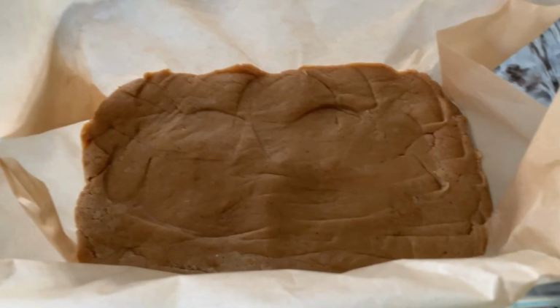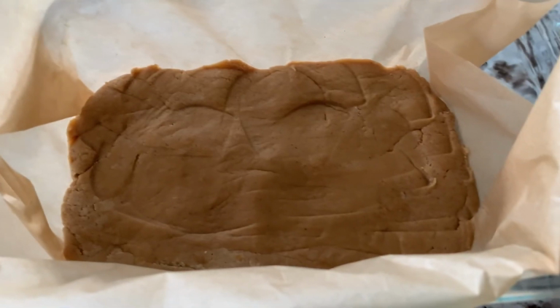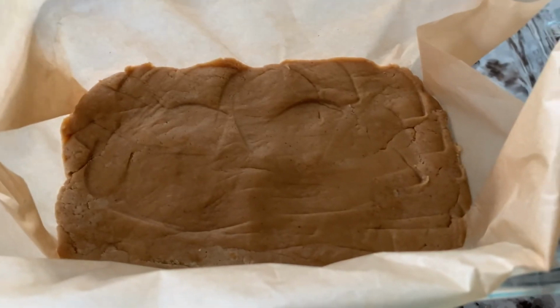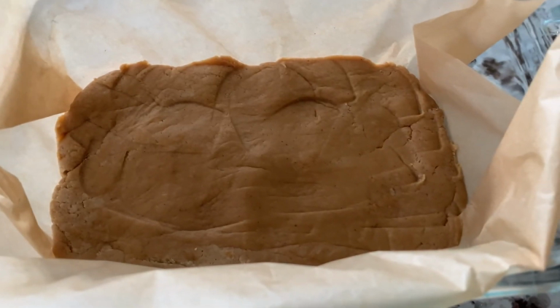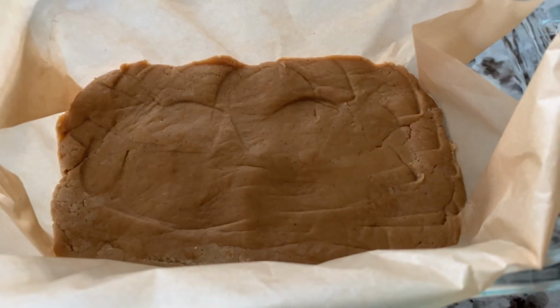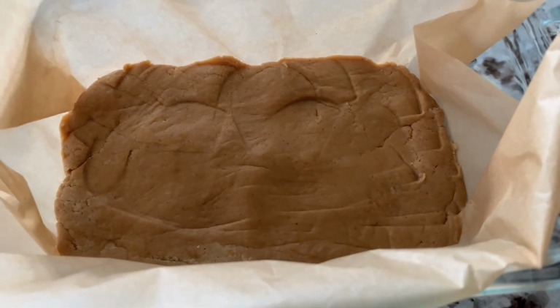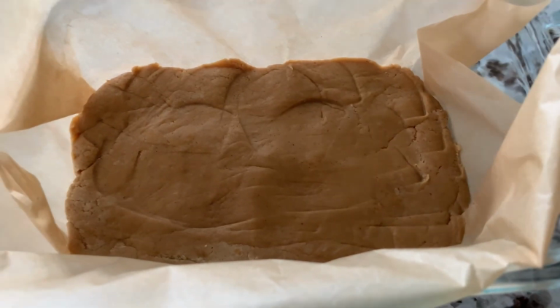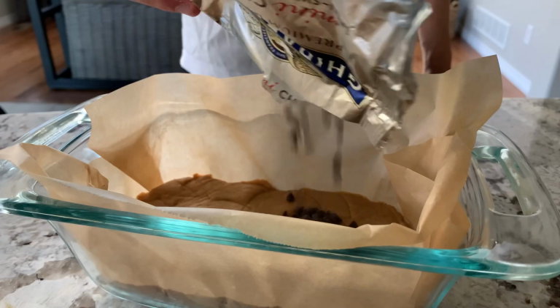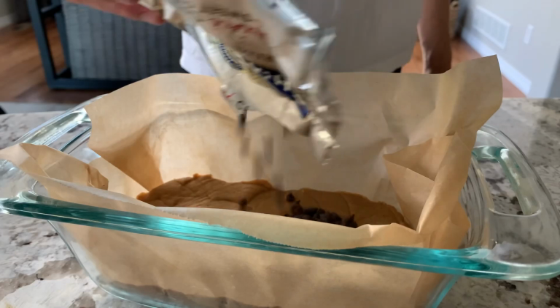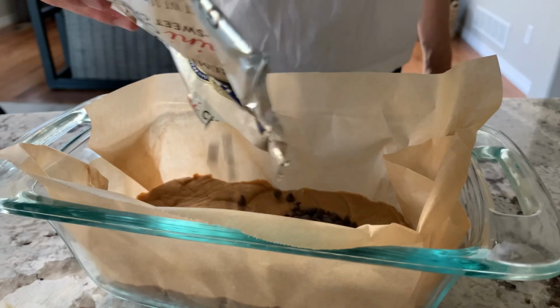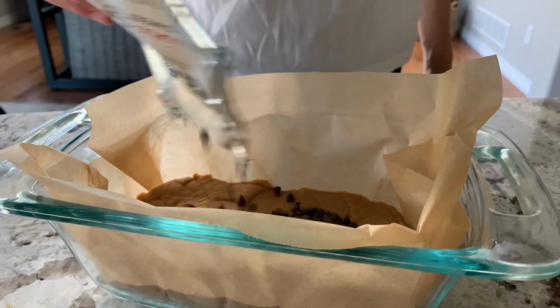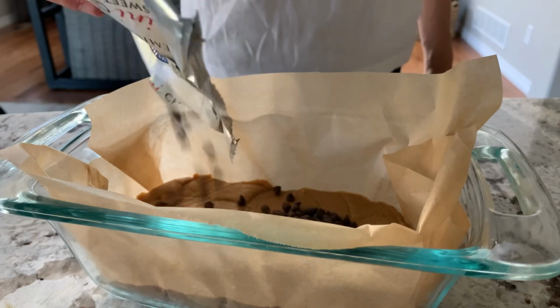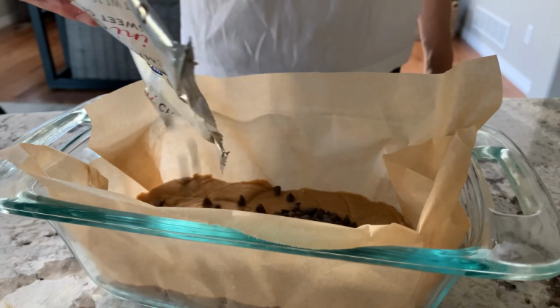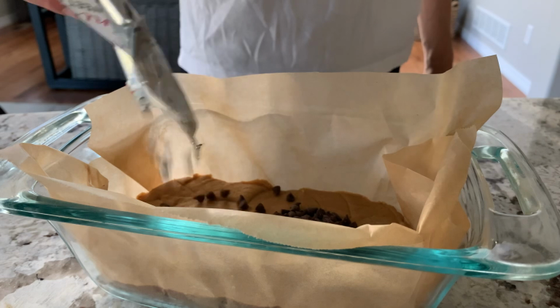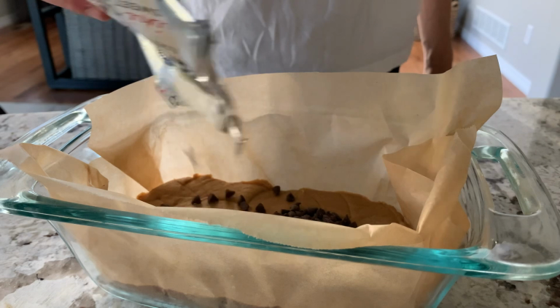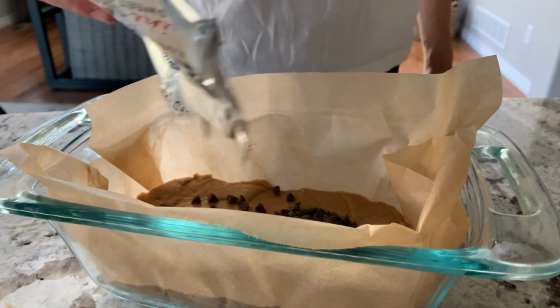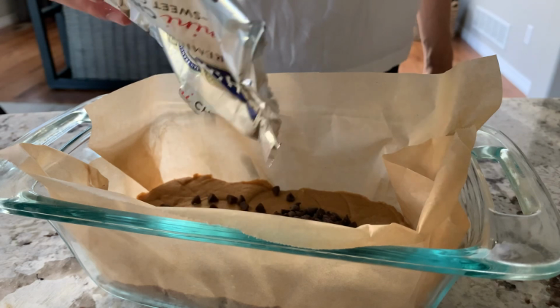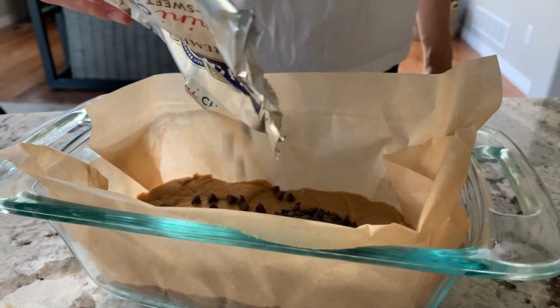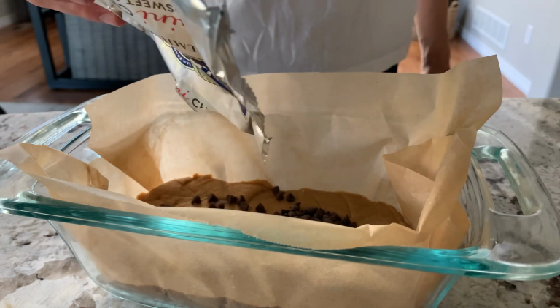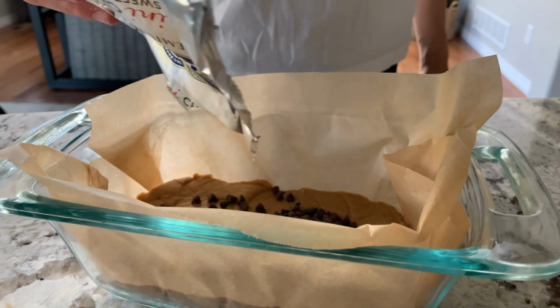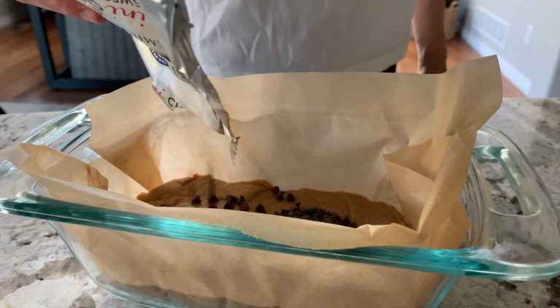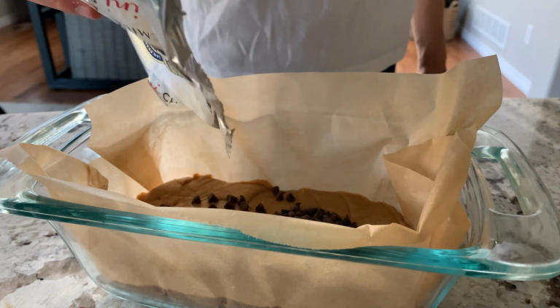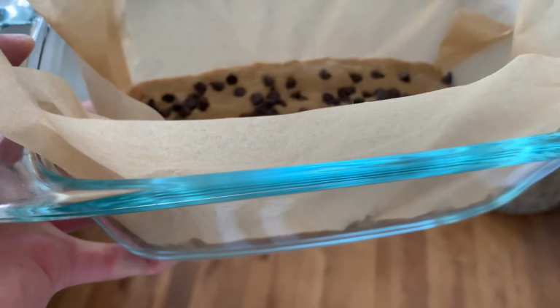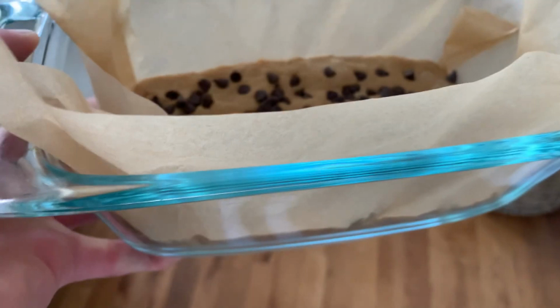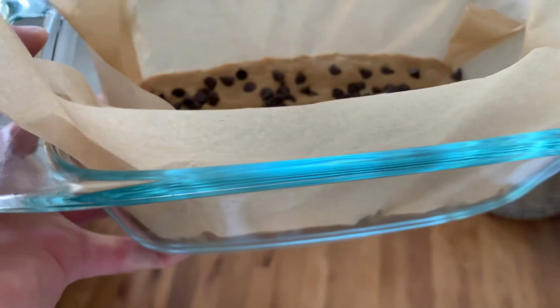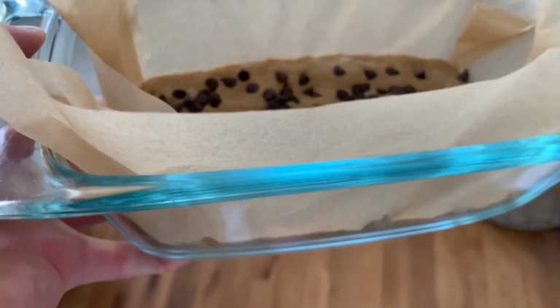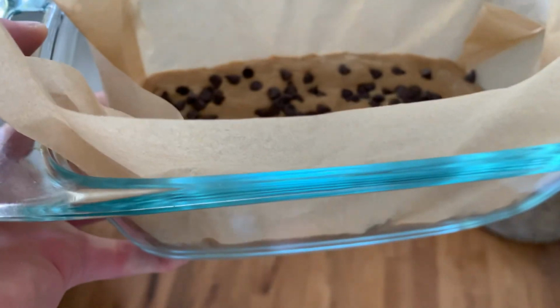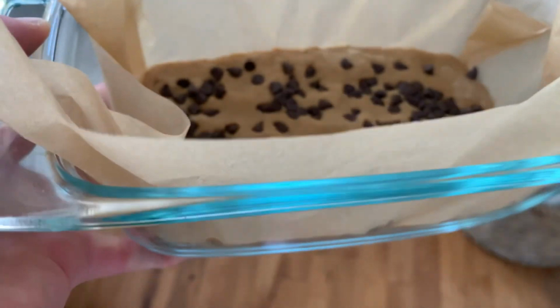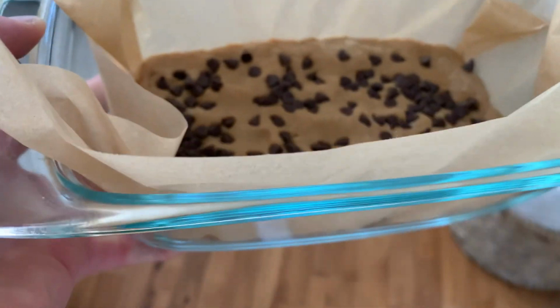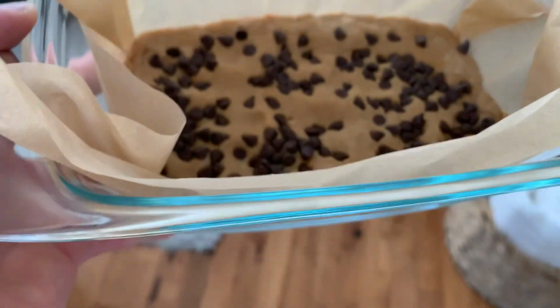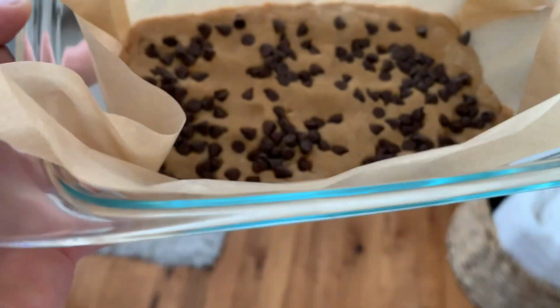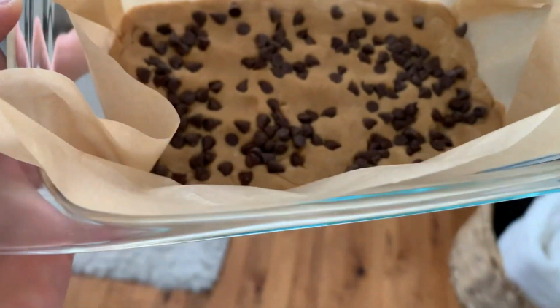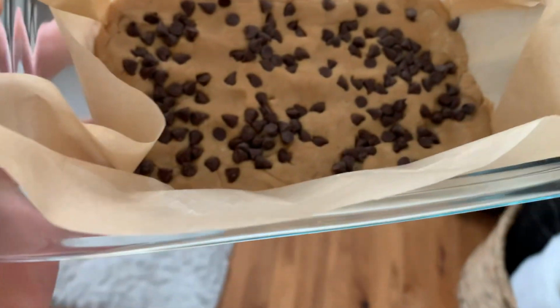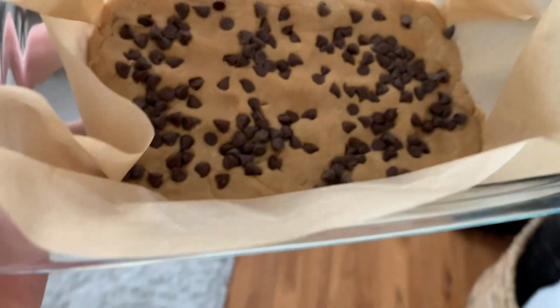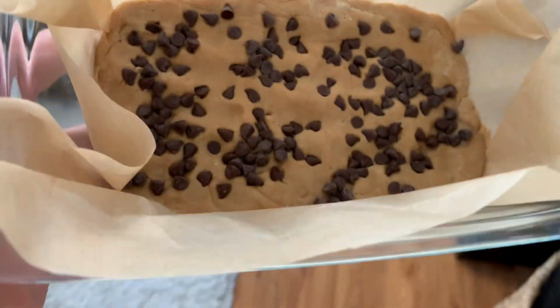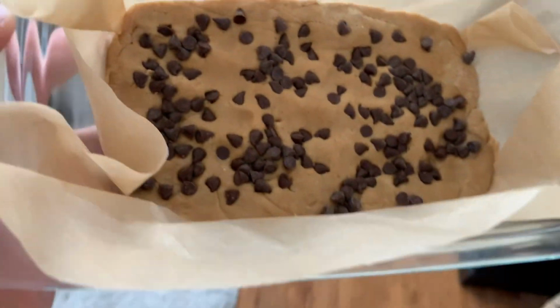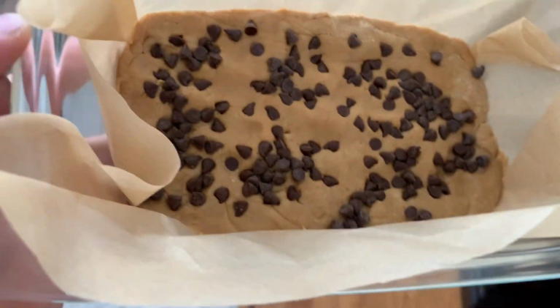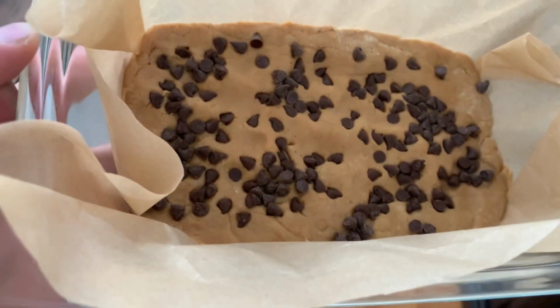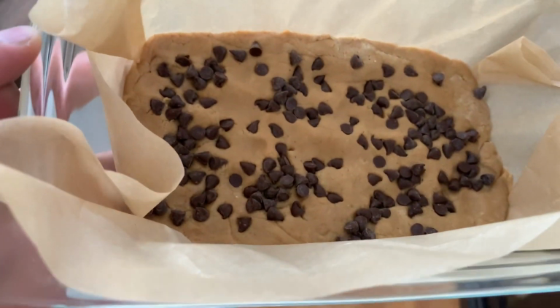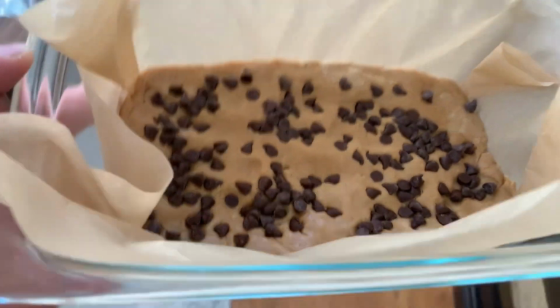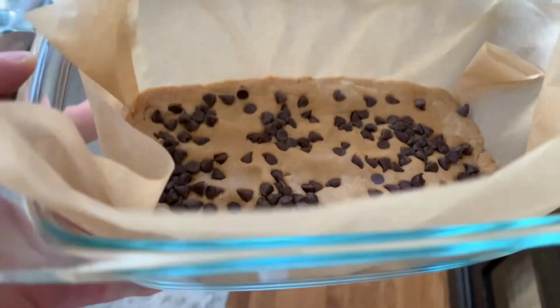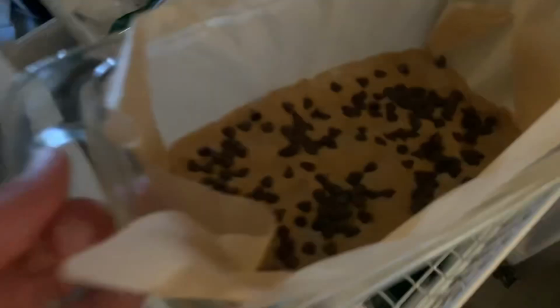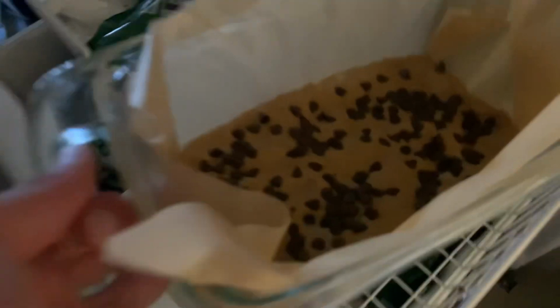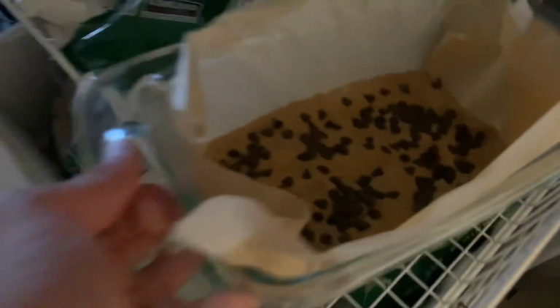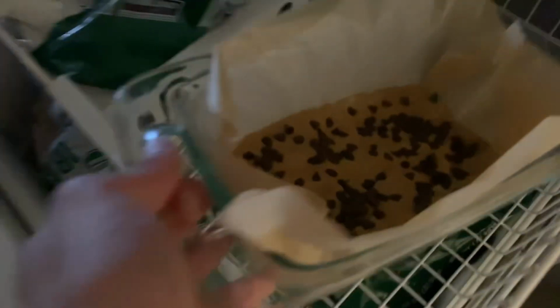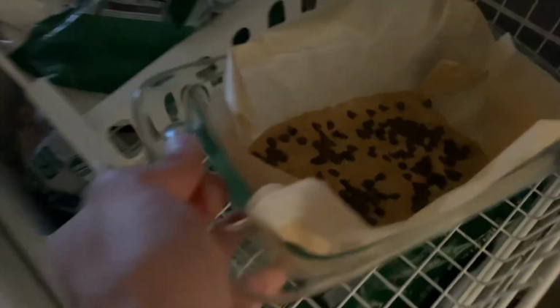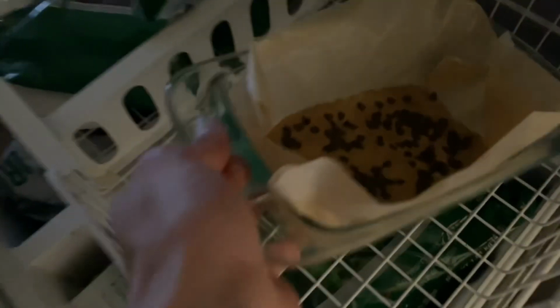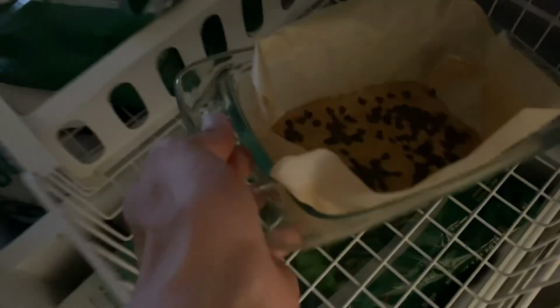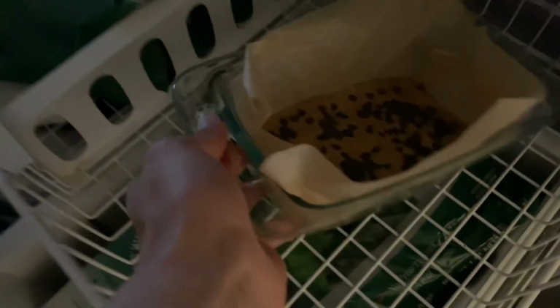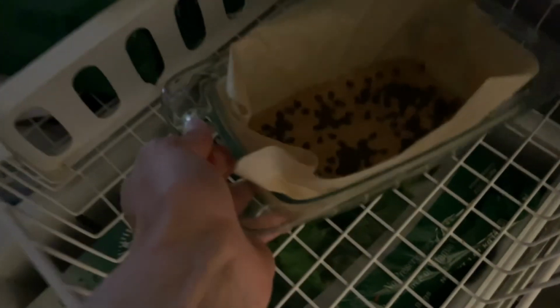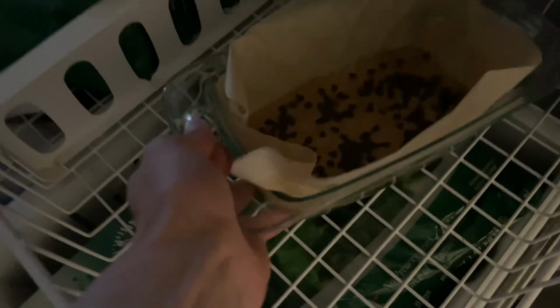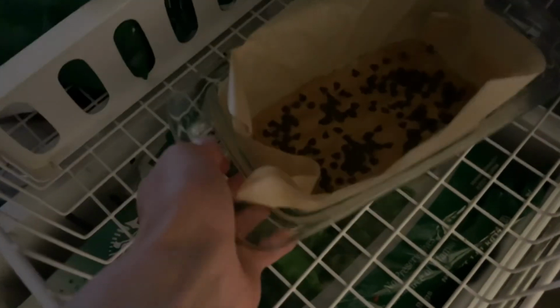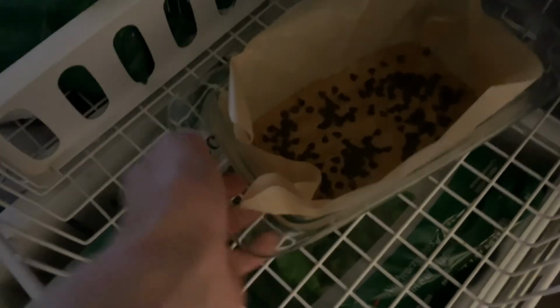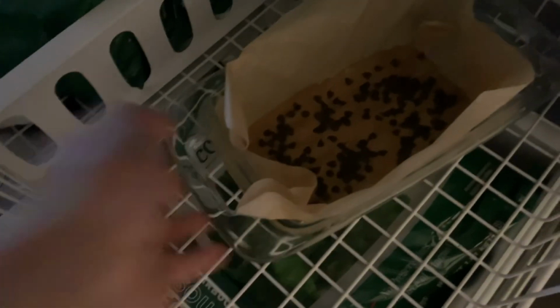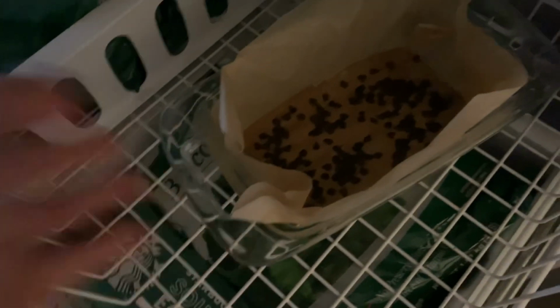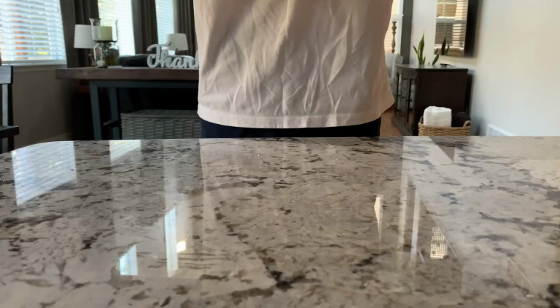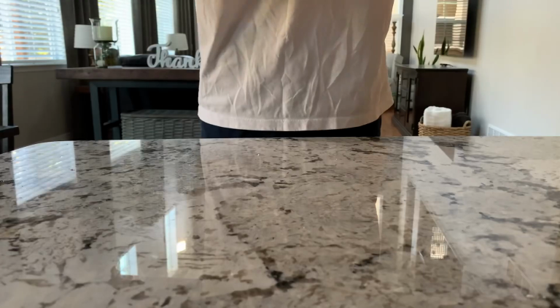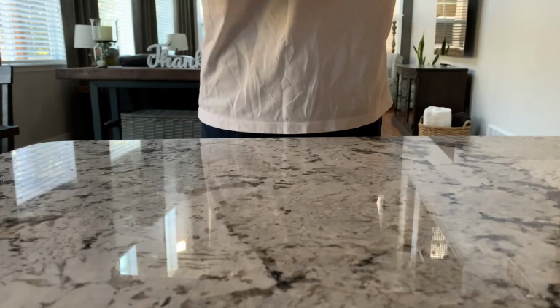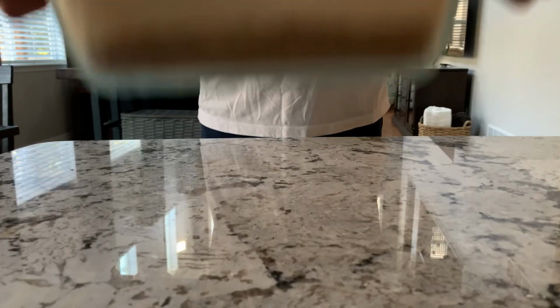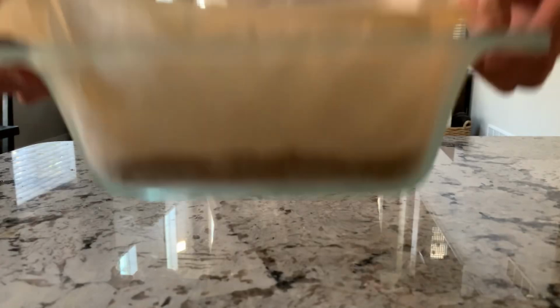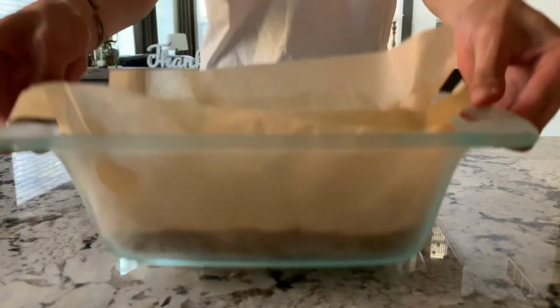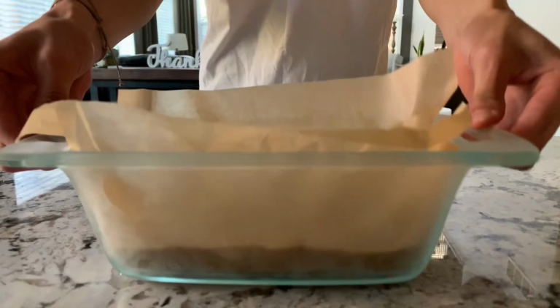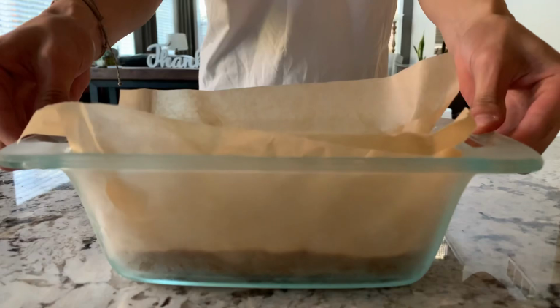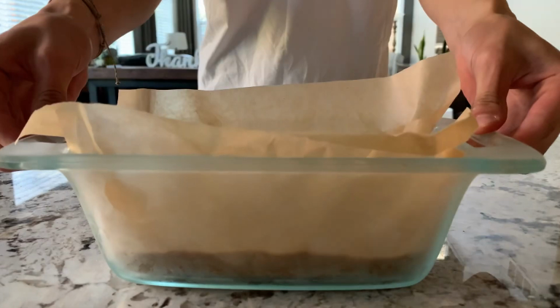Add that to a 9 by 5 loaf pan, flatten it out, add your chocolate chips and then just stick it in the freezer for at least an hour.